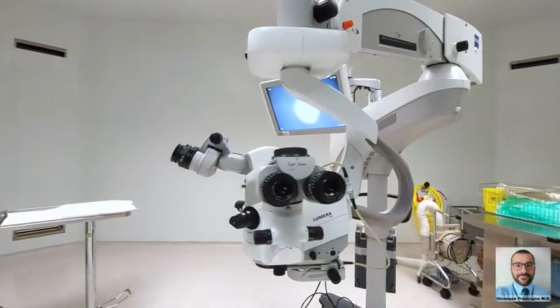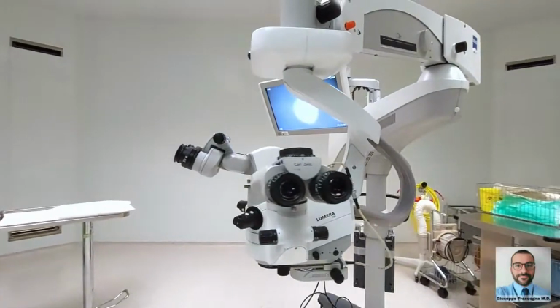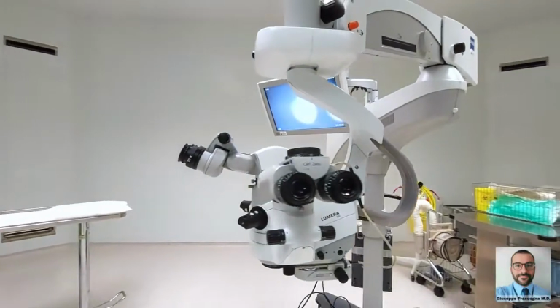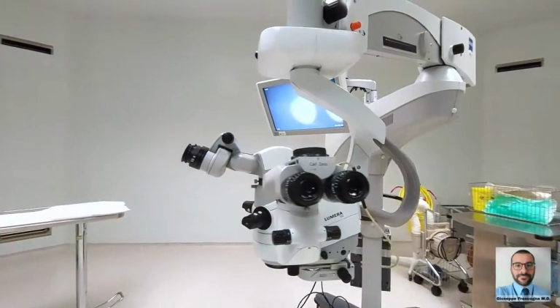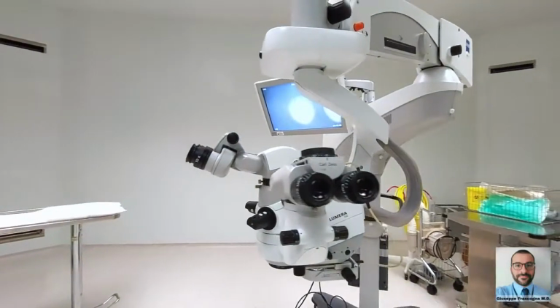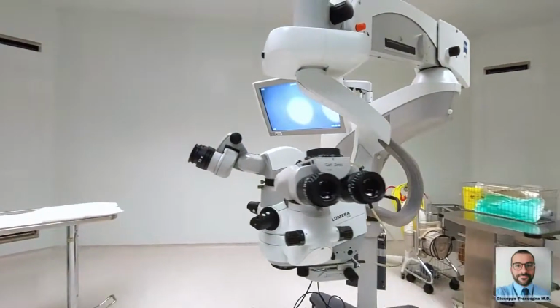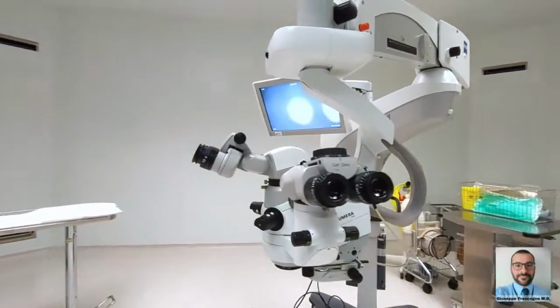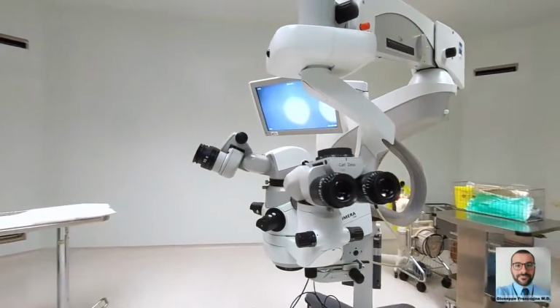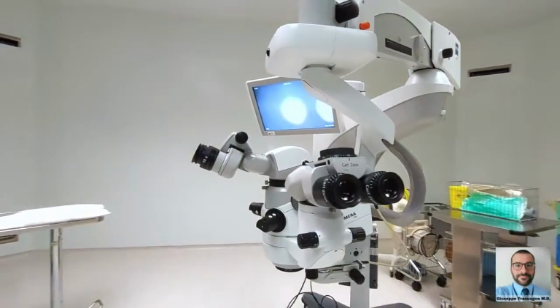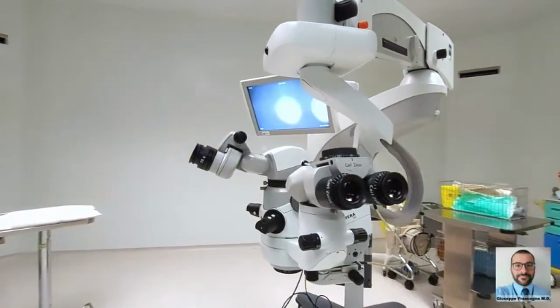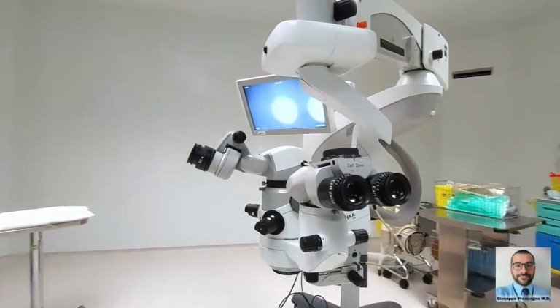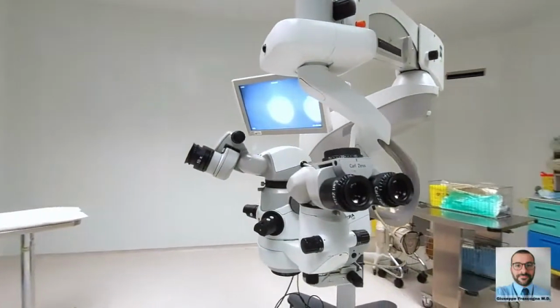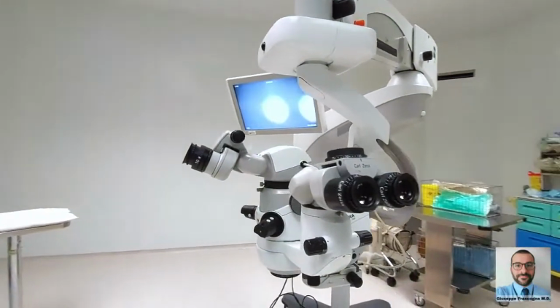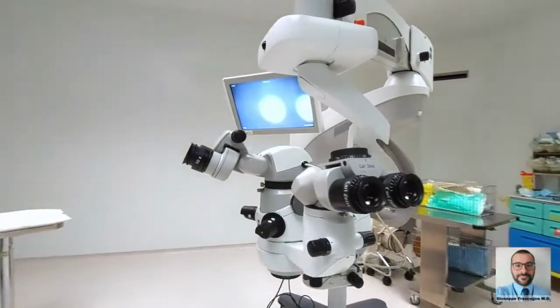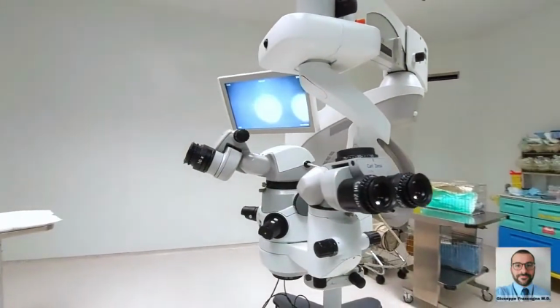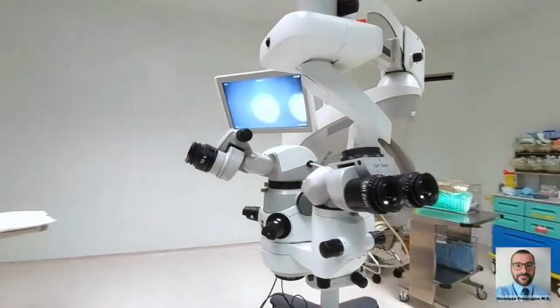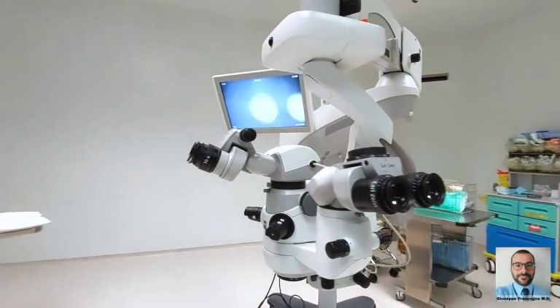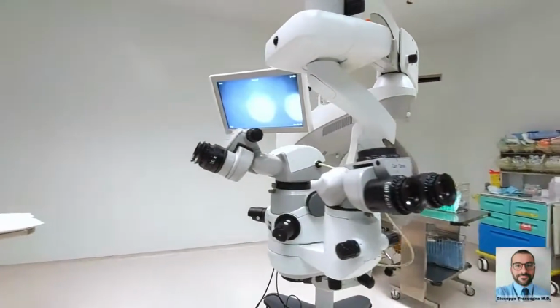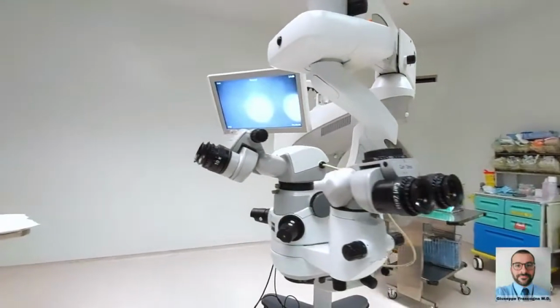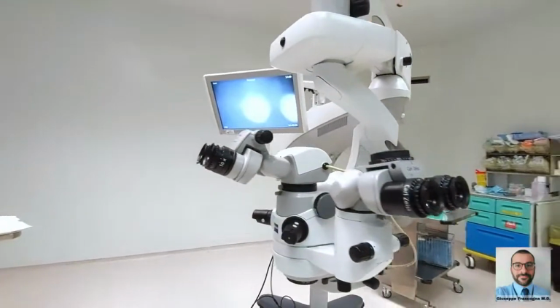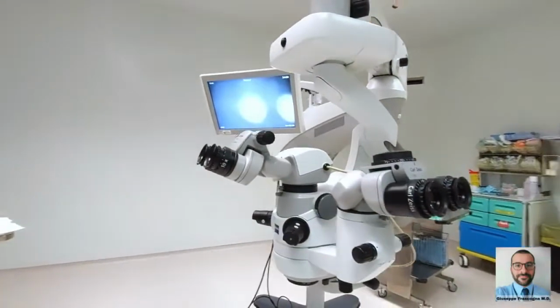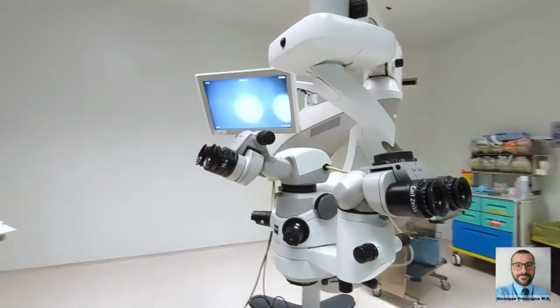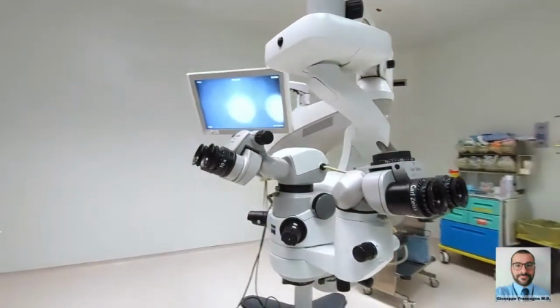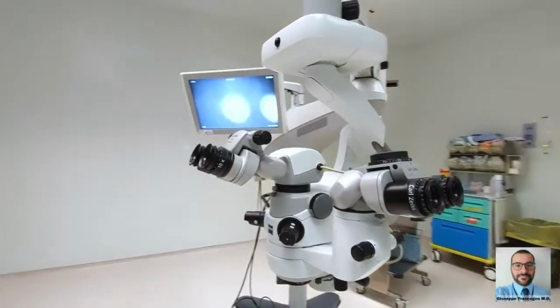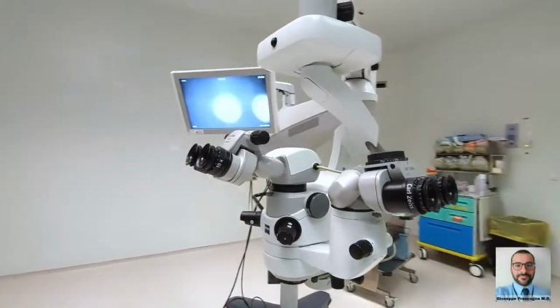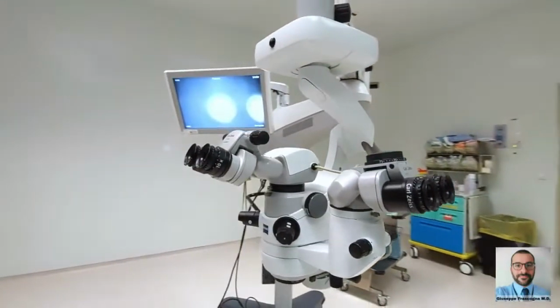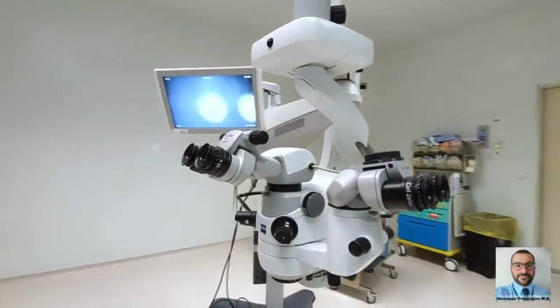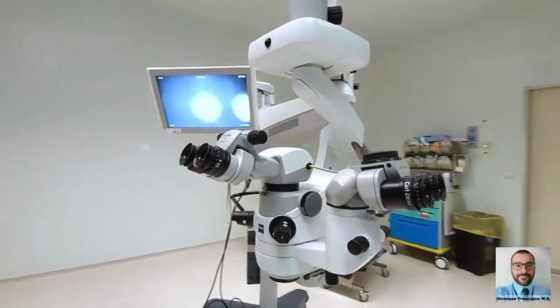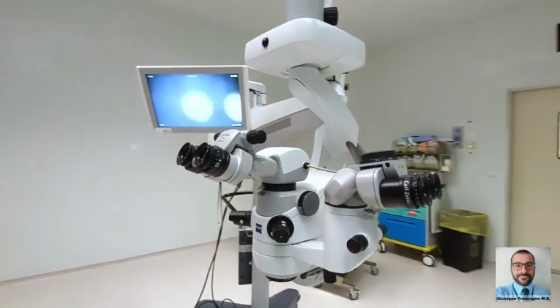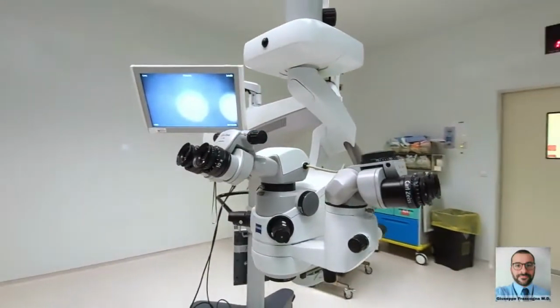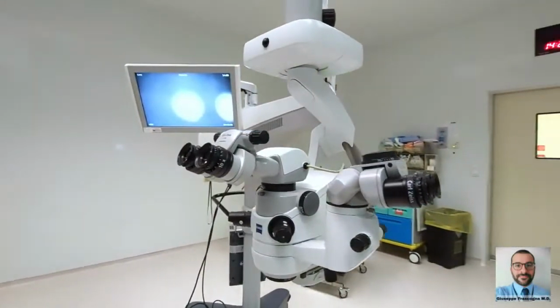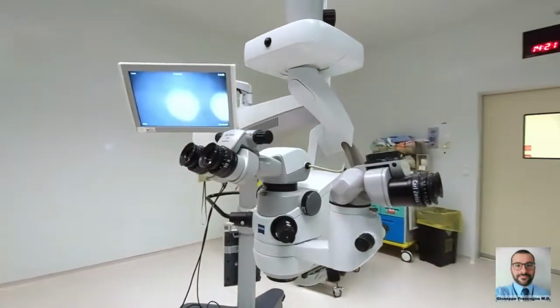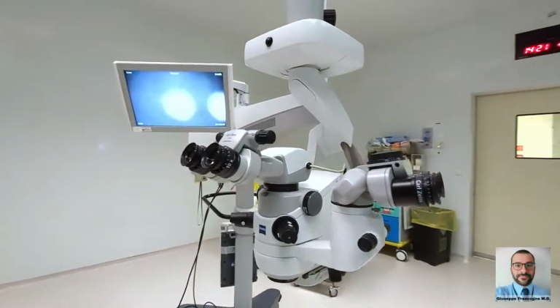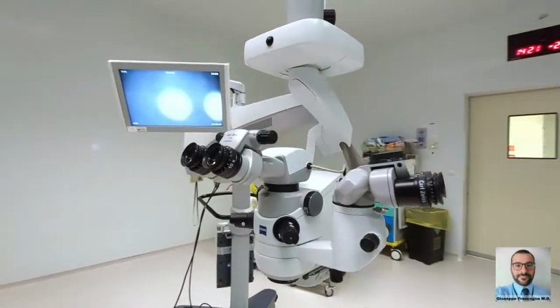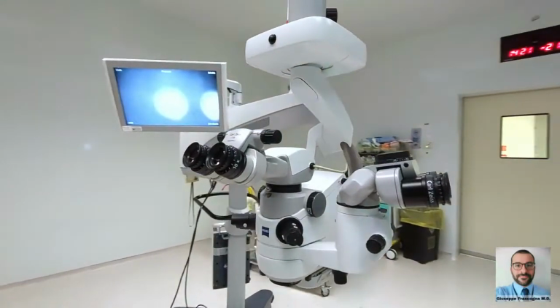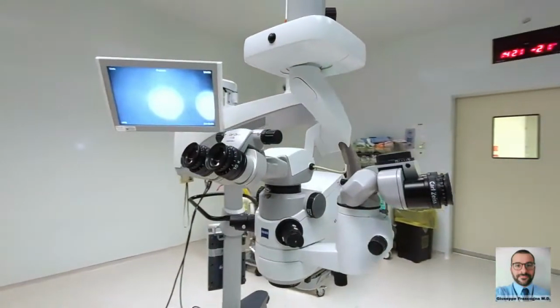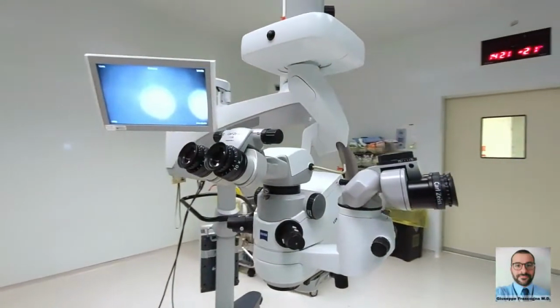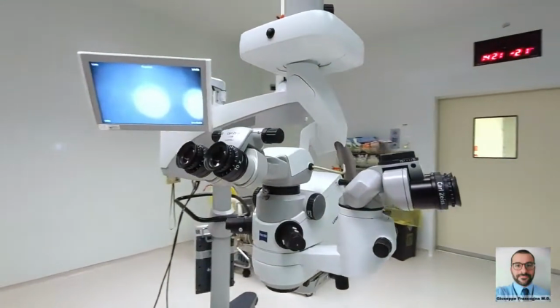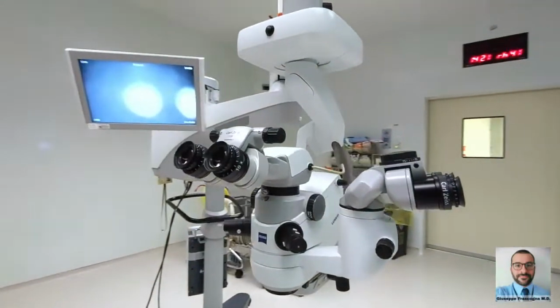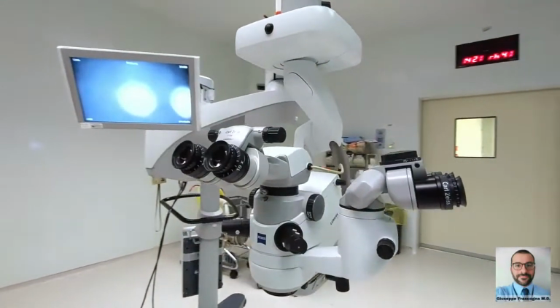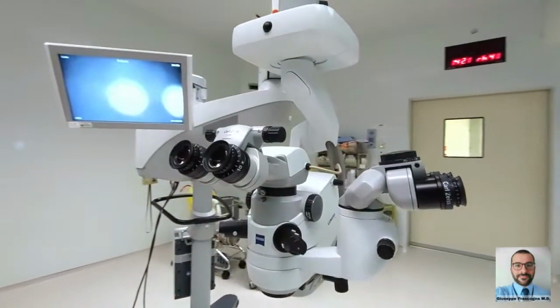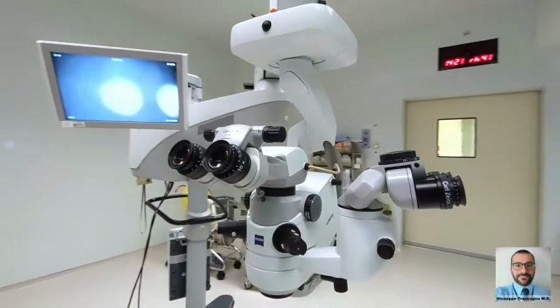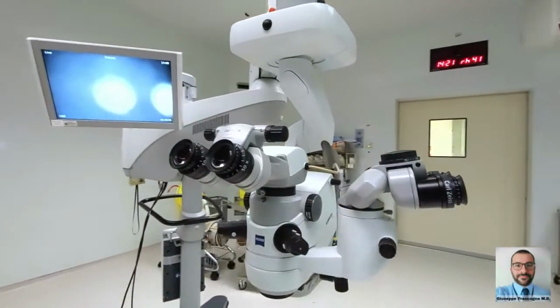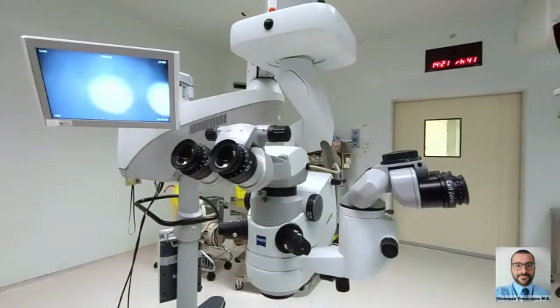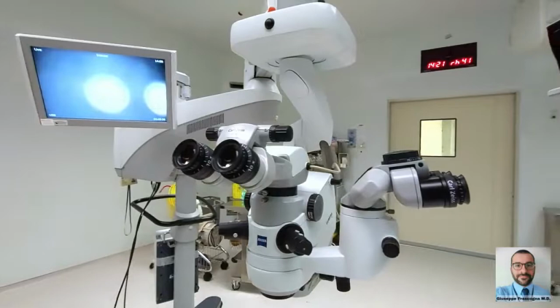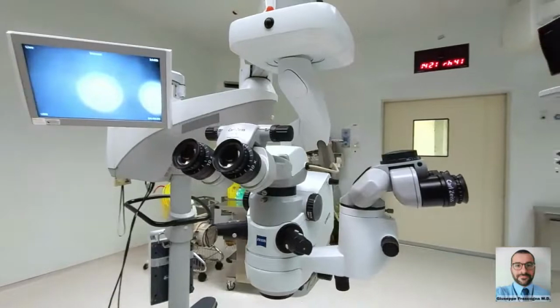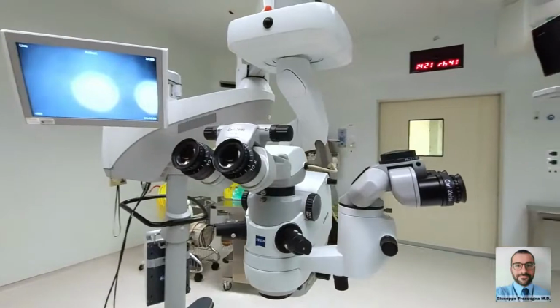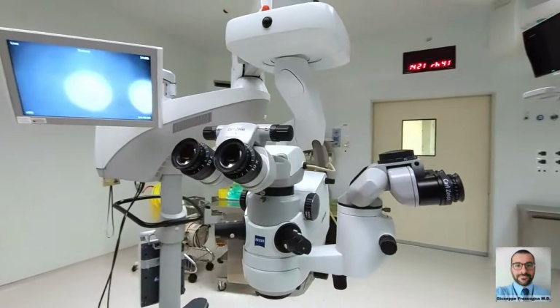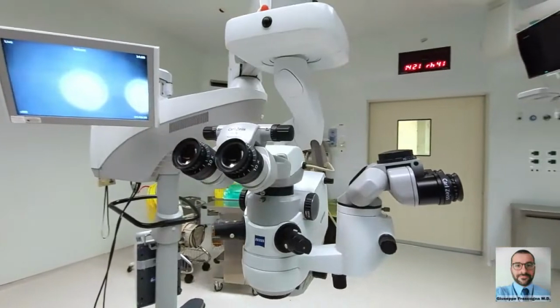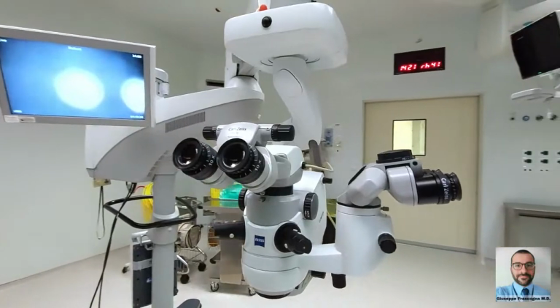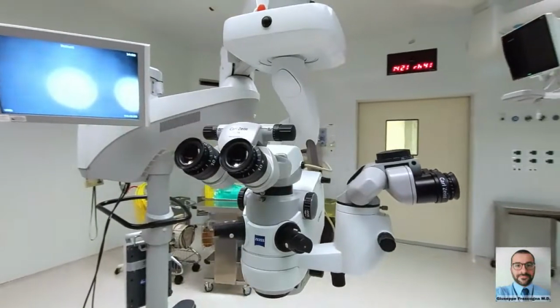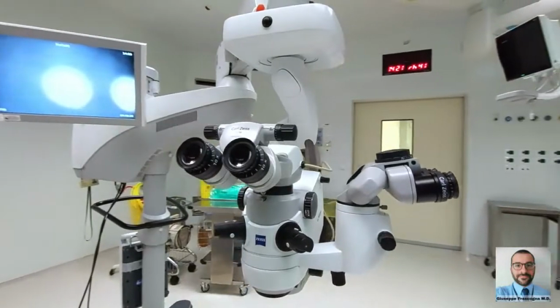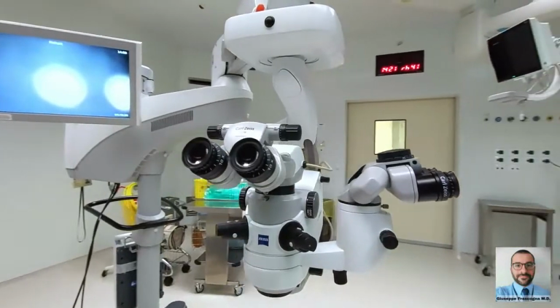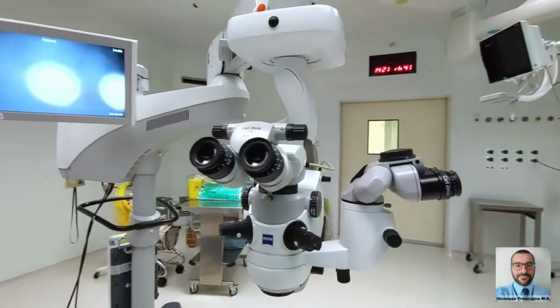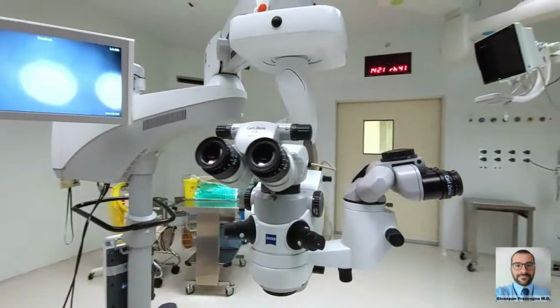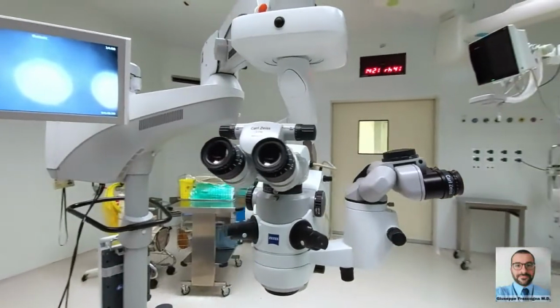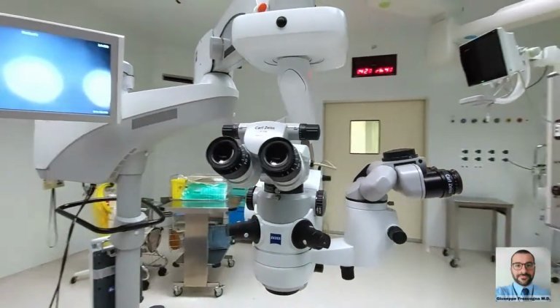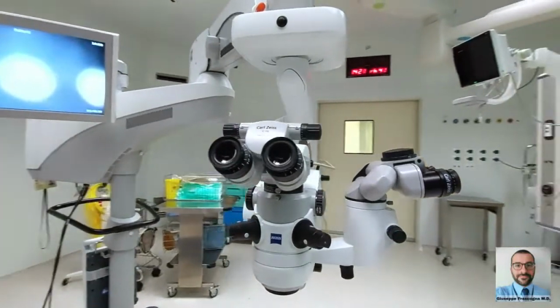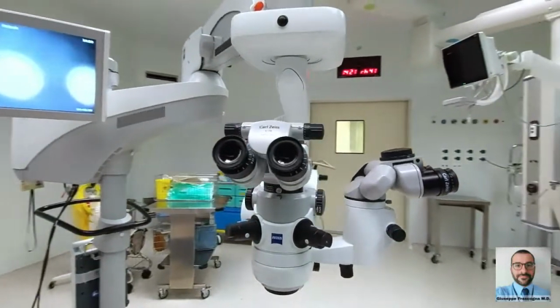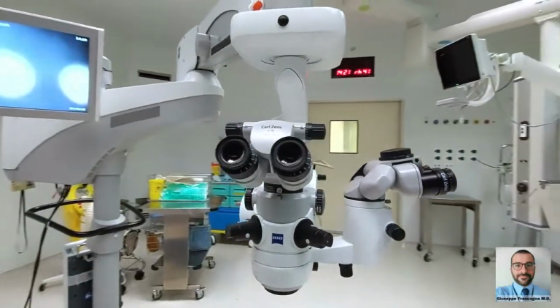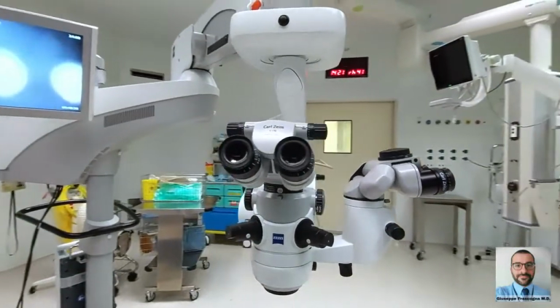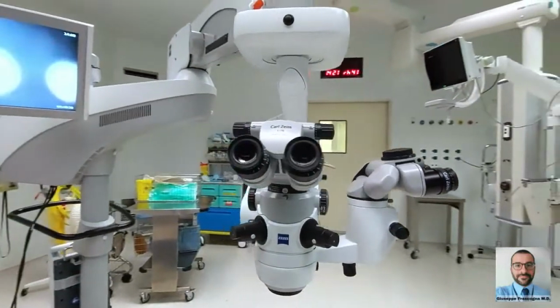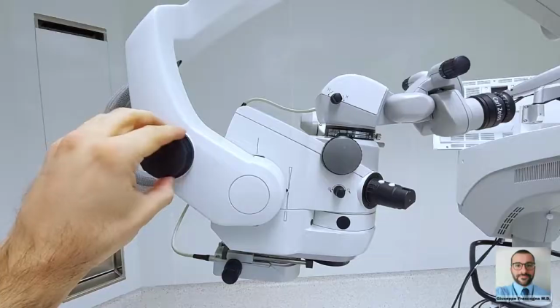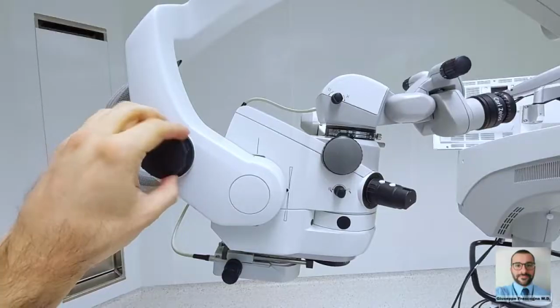In this brief video, I'm going to show you the basic setup of an operating microscope for cataract surgery.